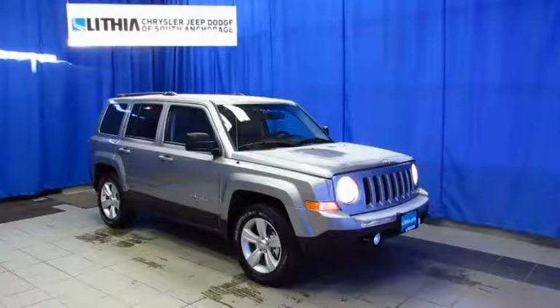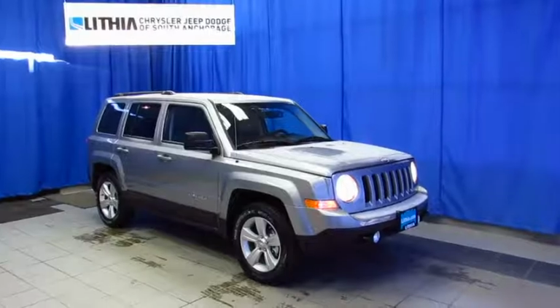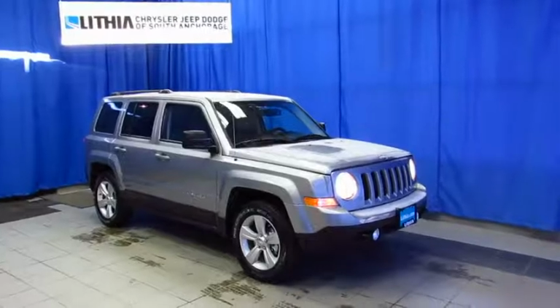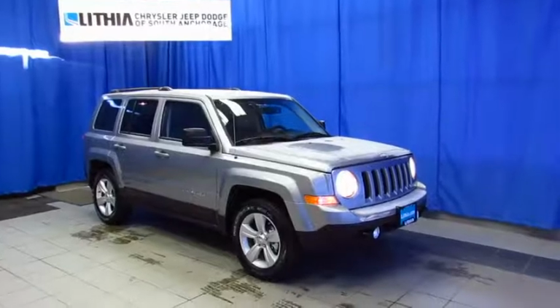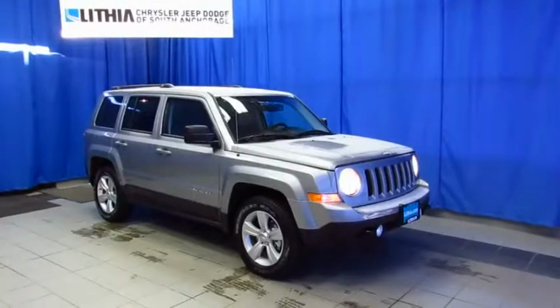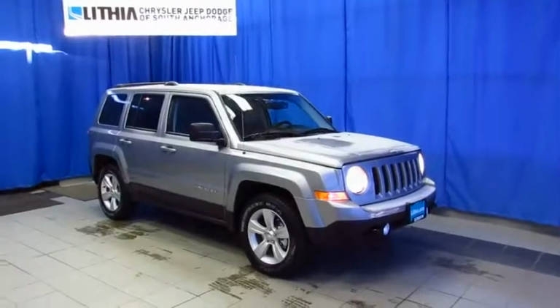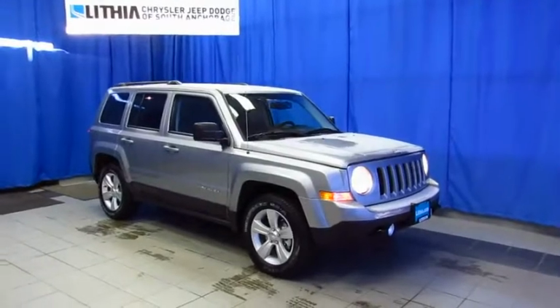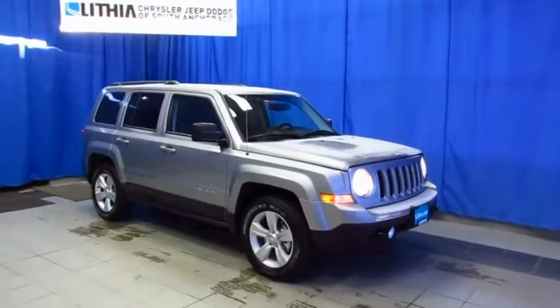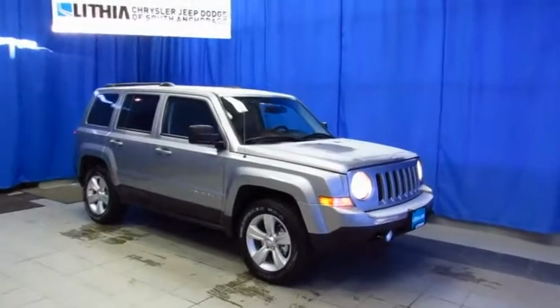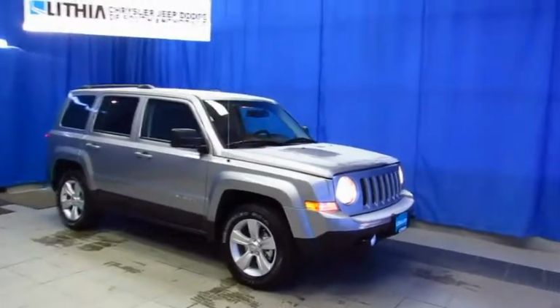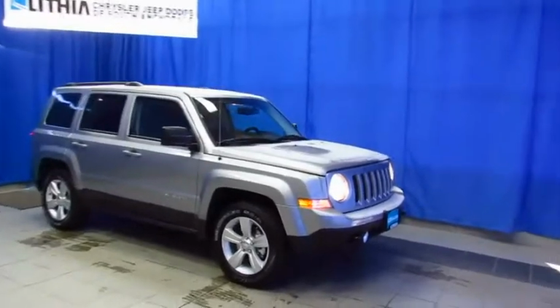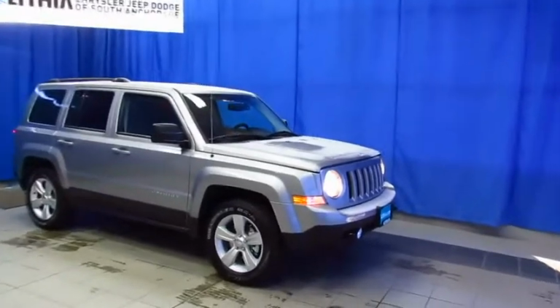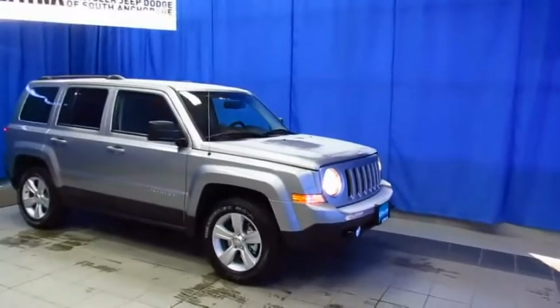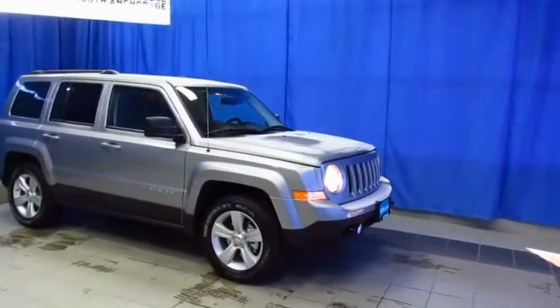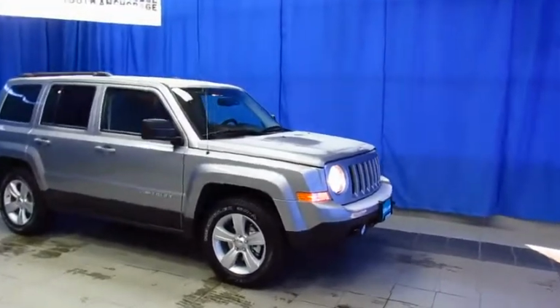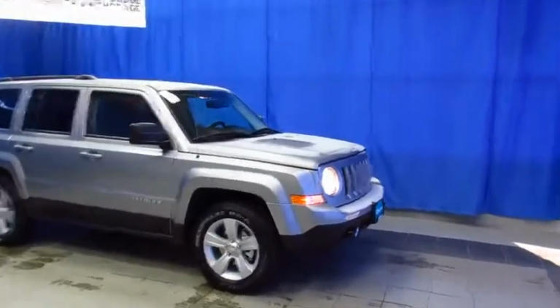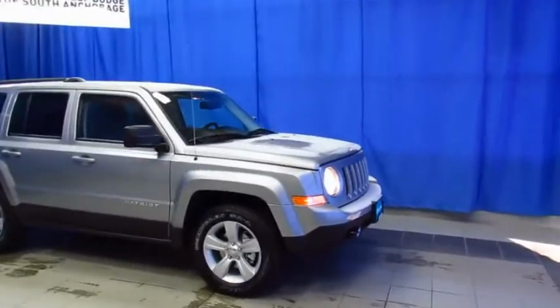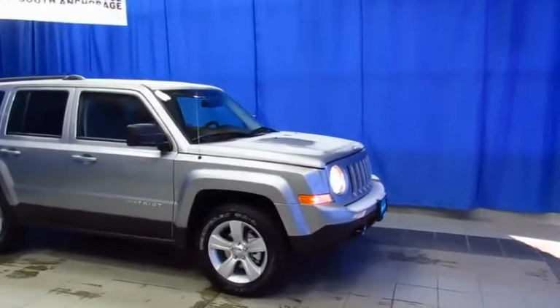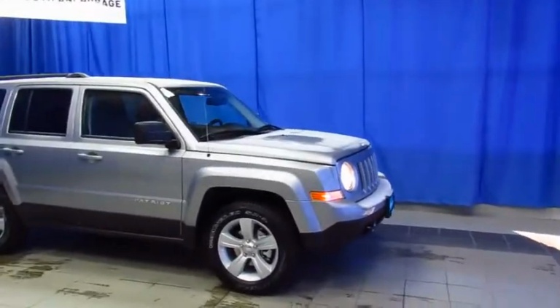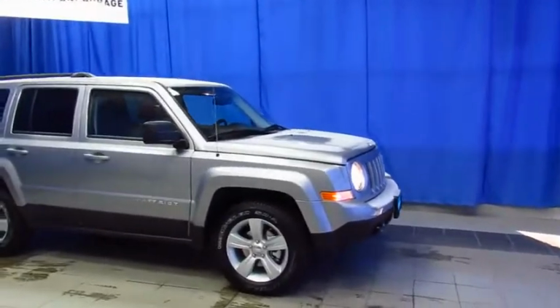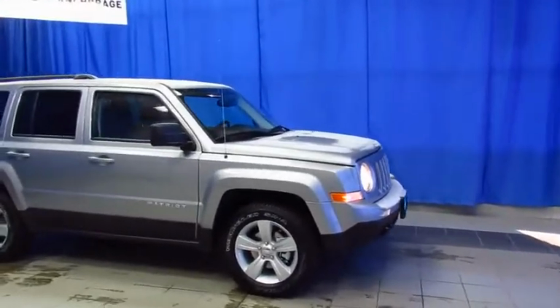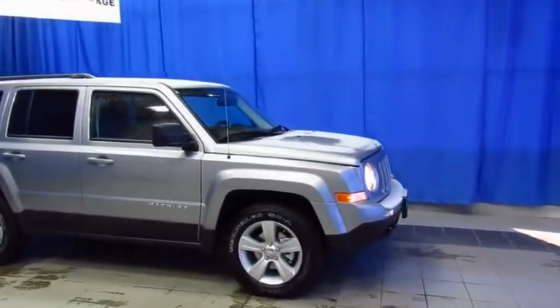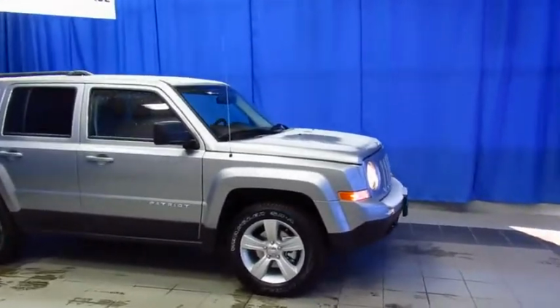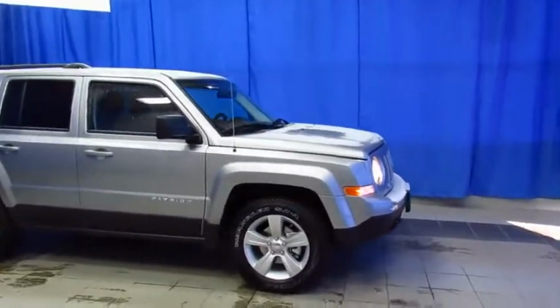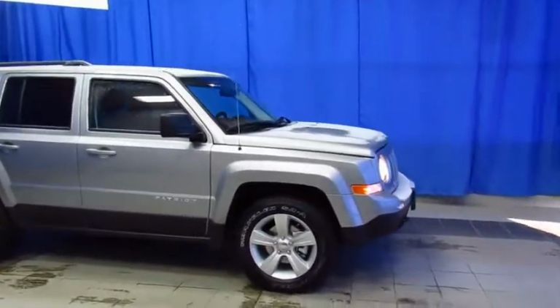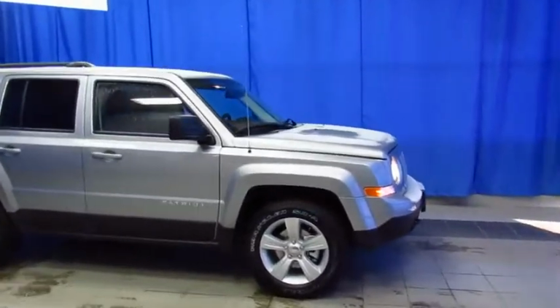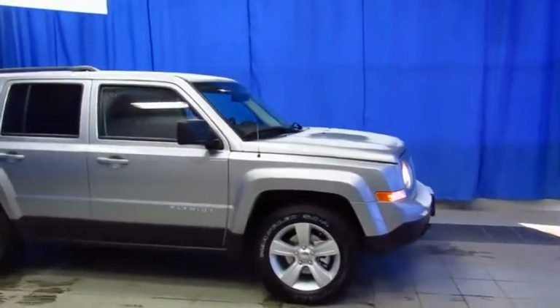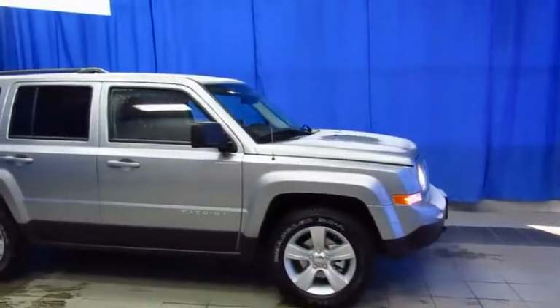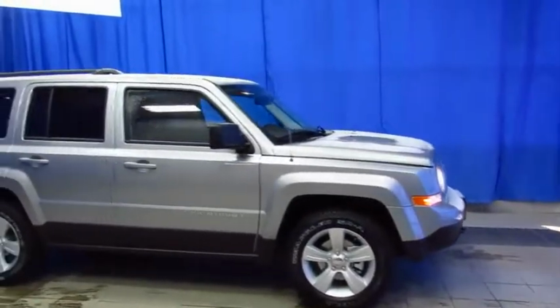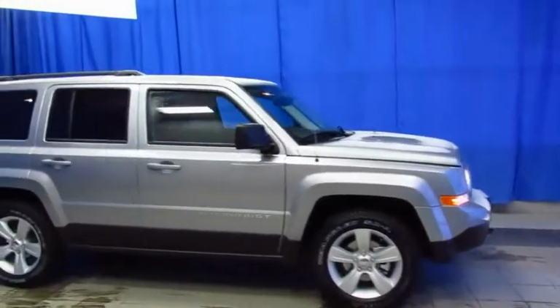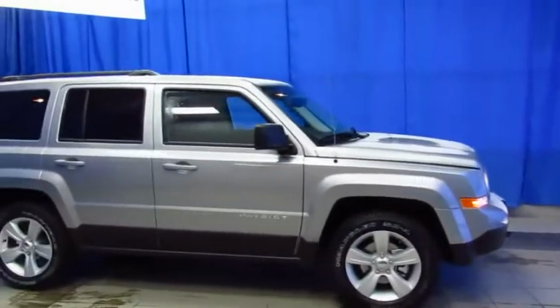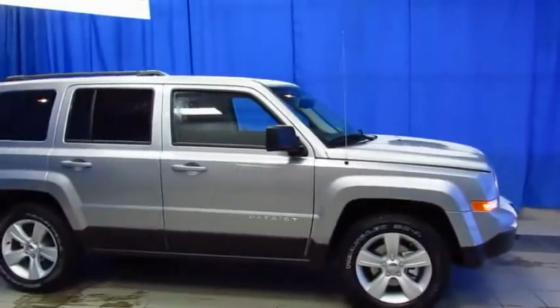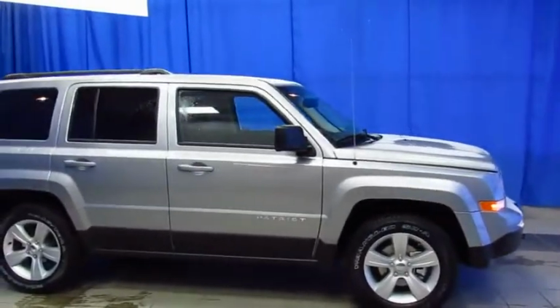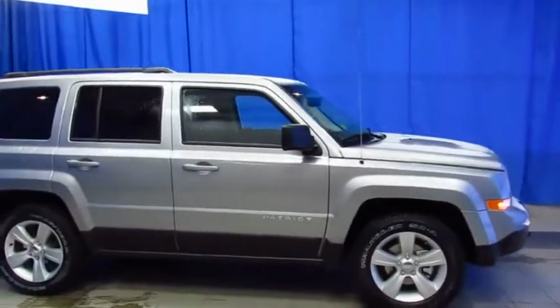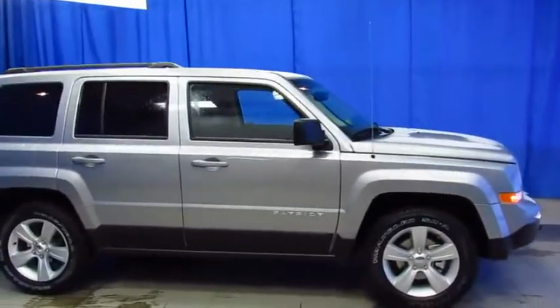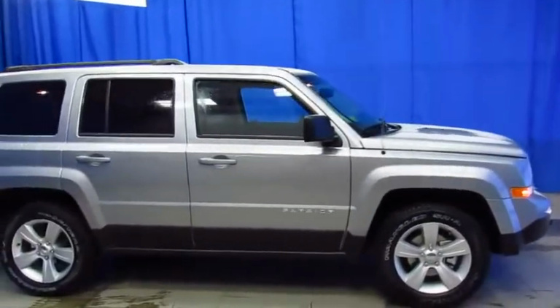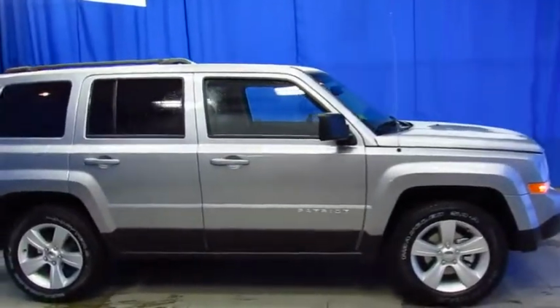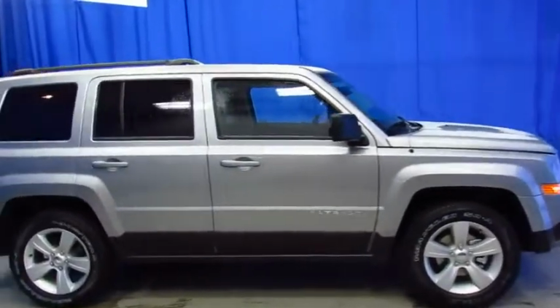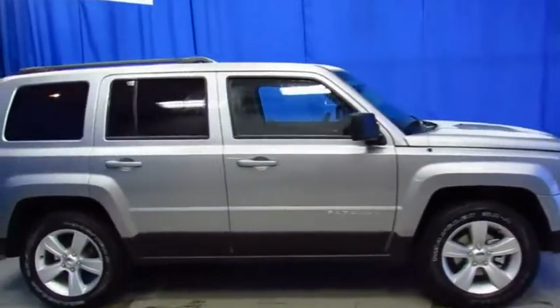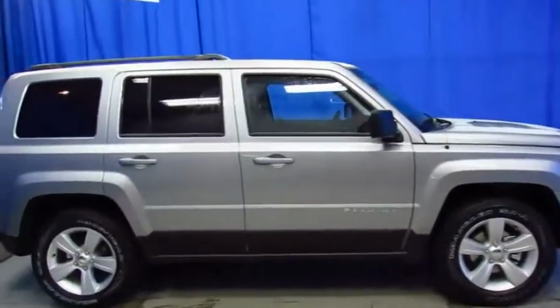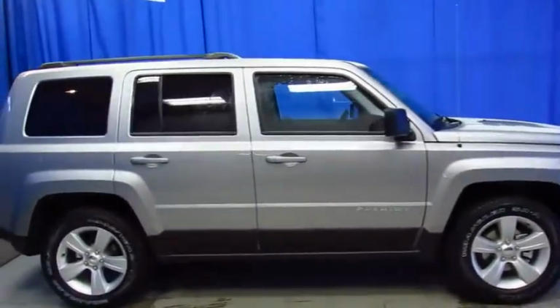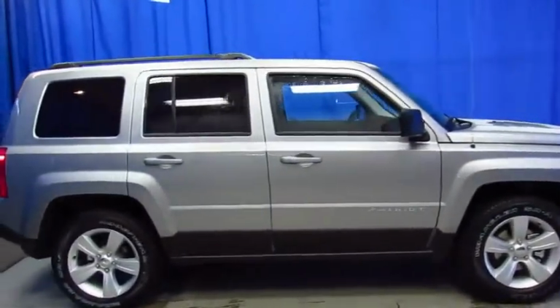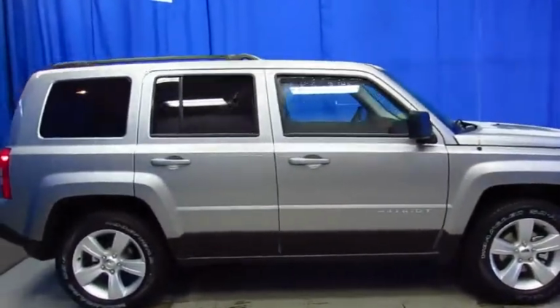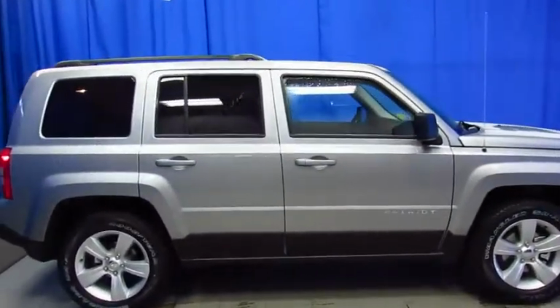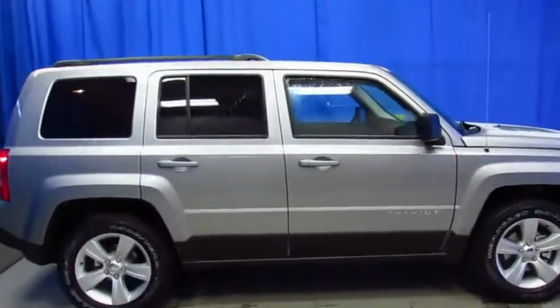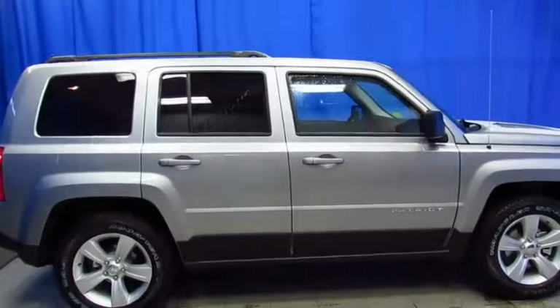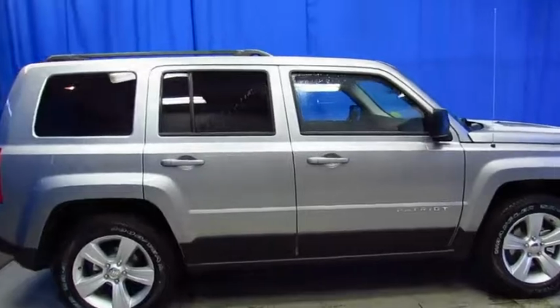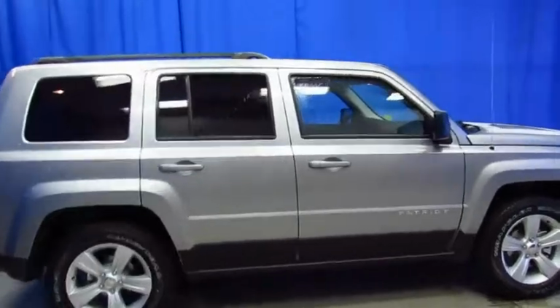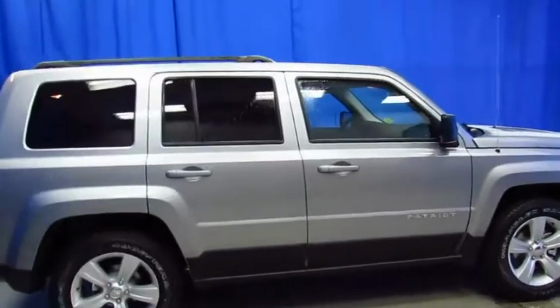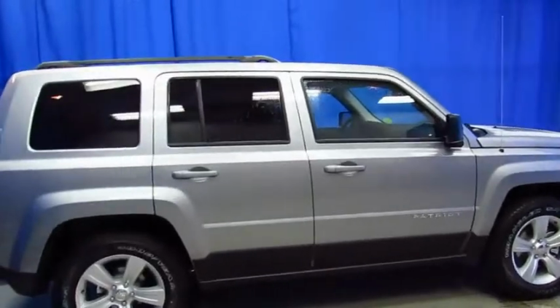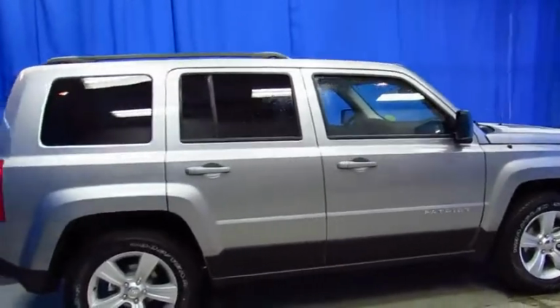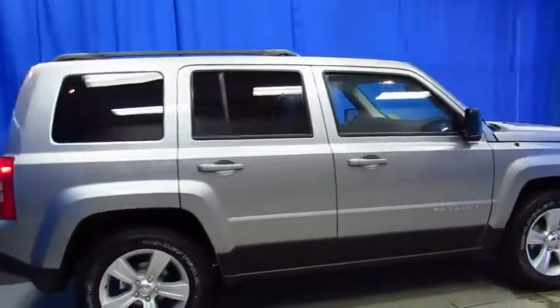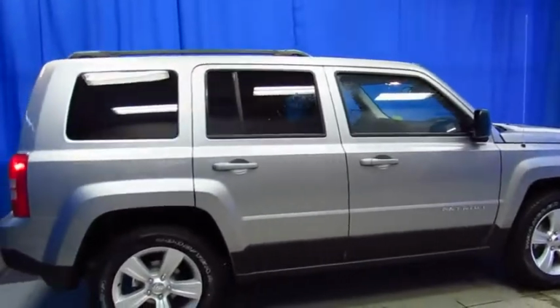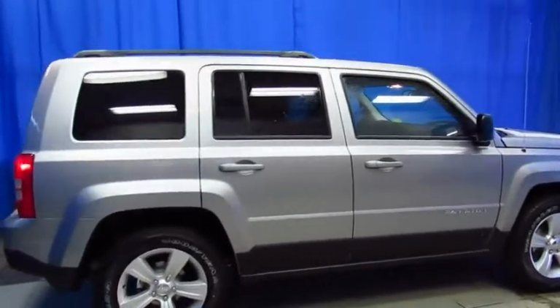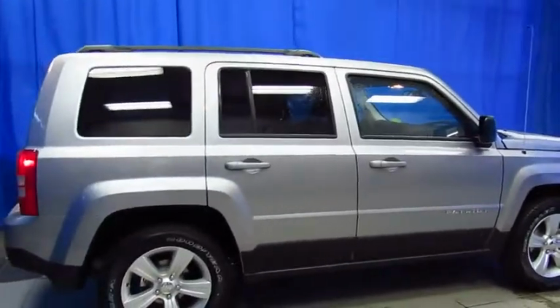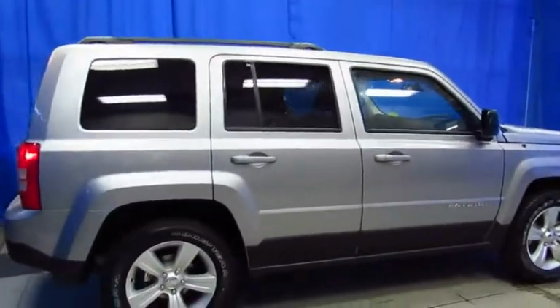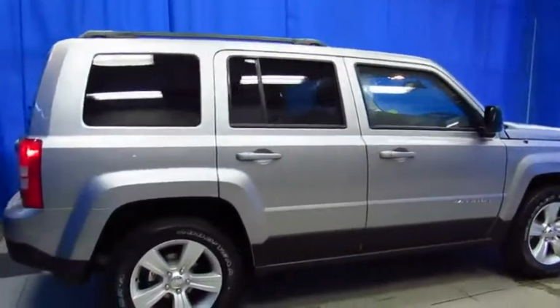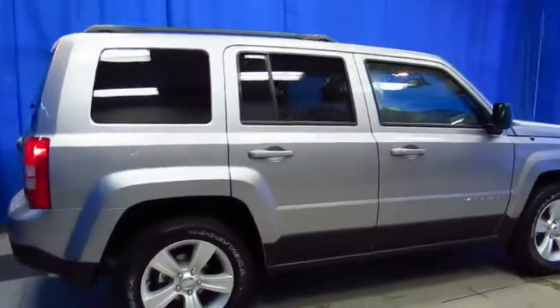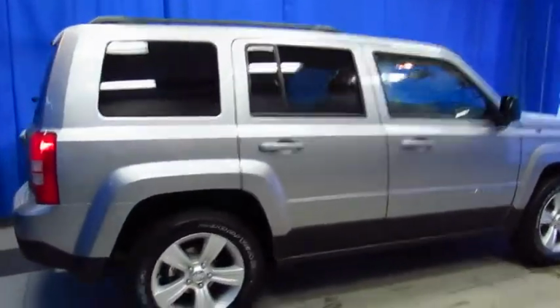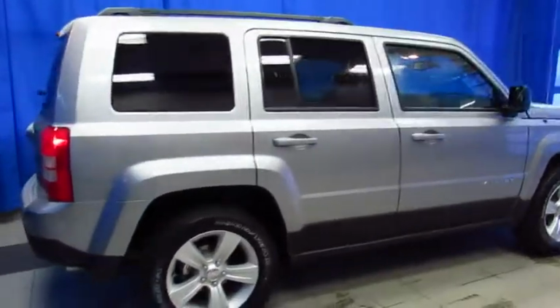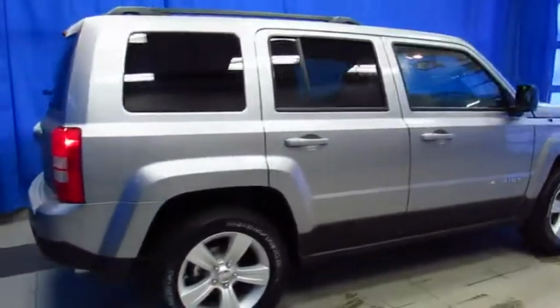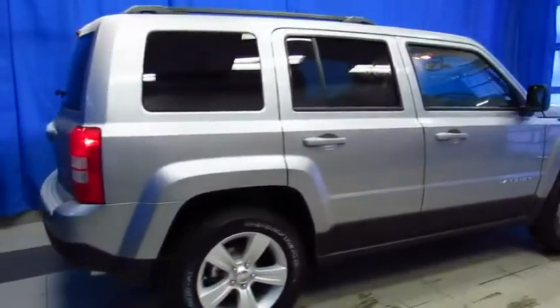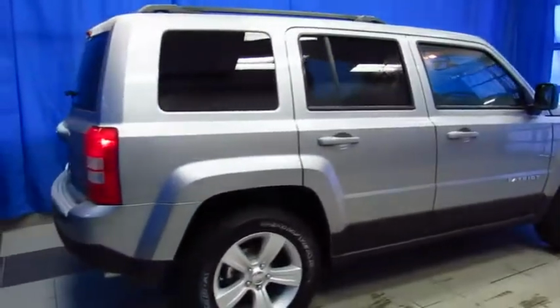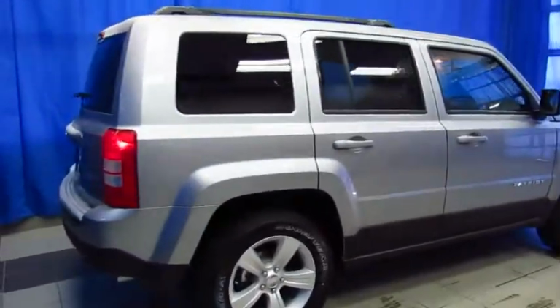Here's a very well-equipped Jeep Patriot with heated seats, alloy wheels, automatic transmission, 4x4, remote start, and much, much more.